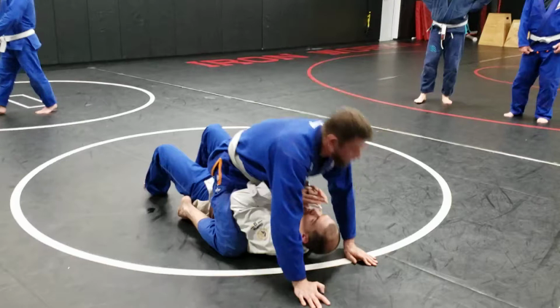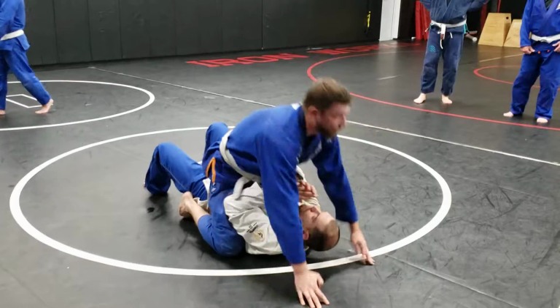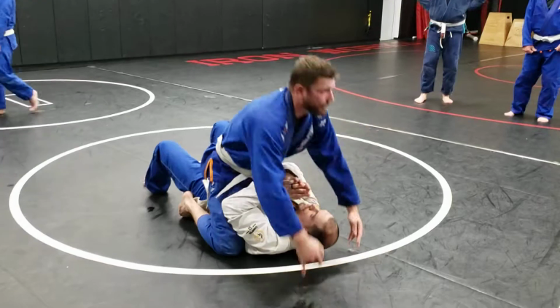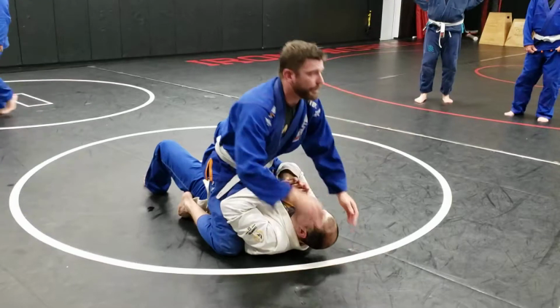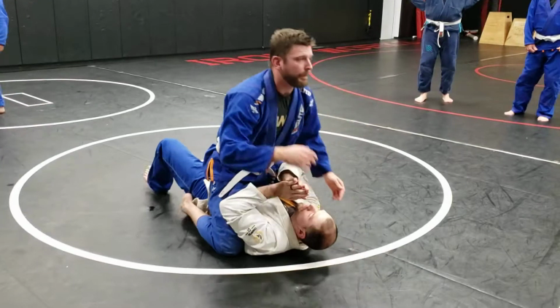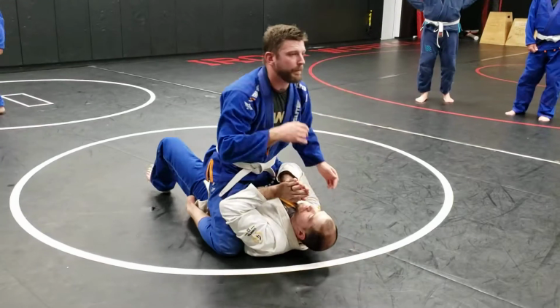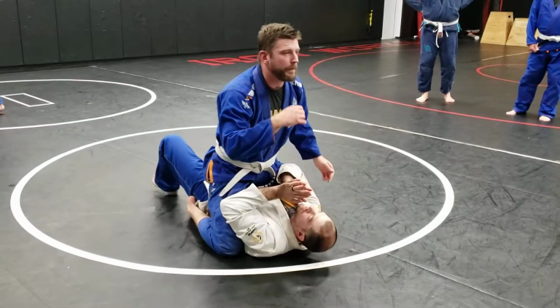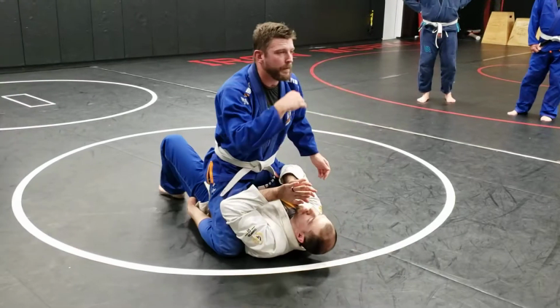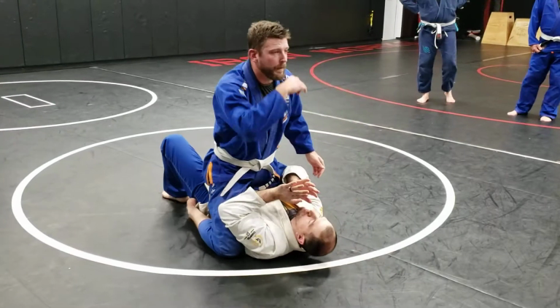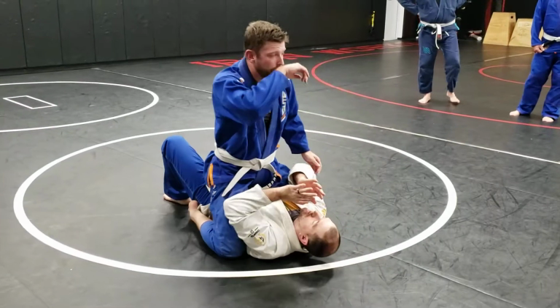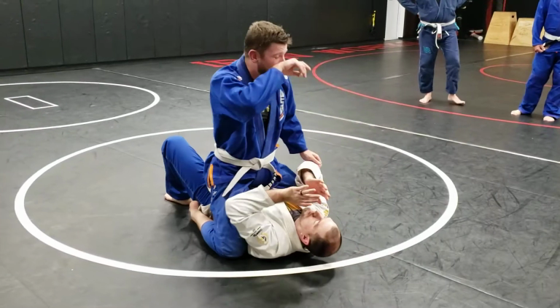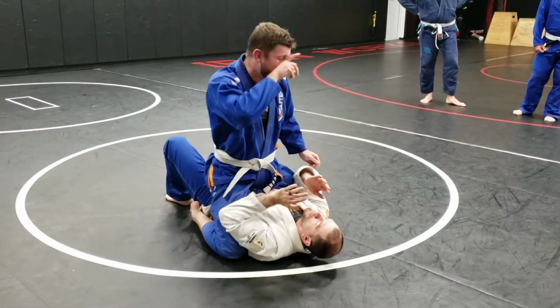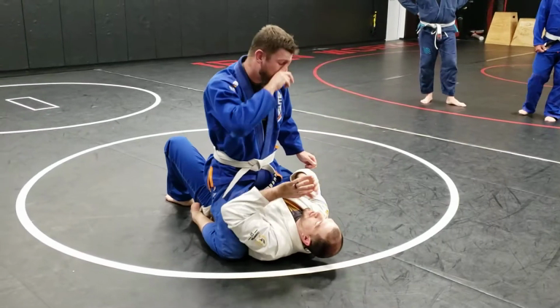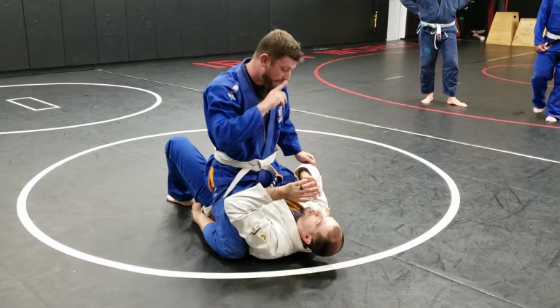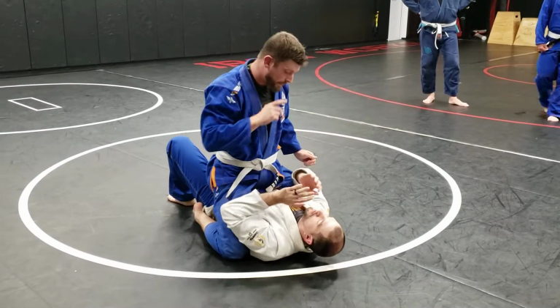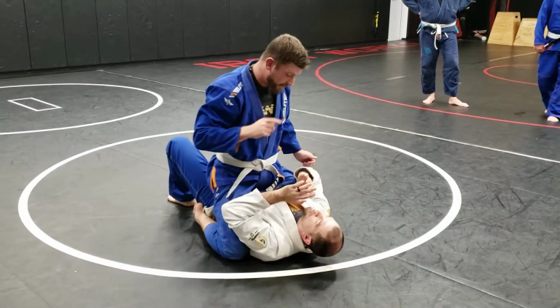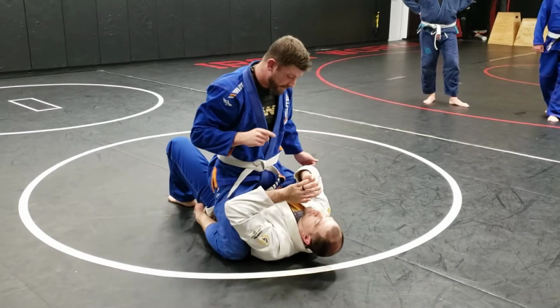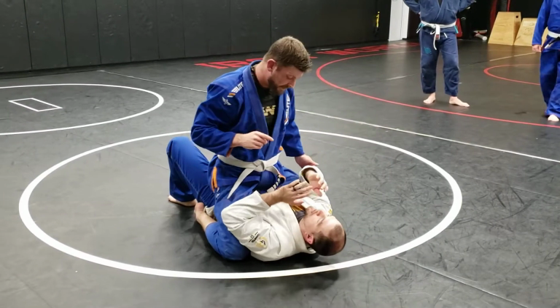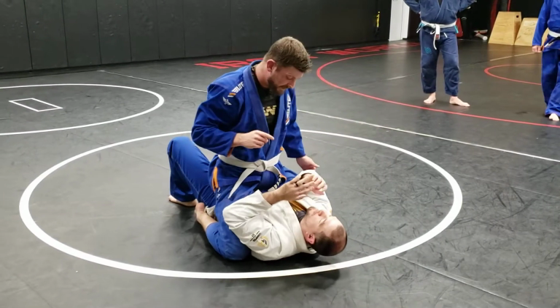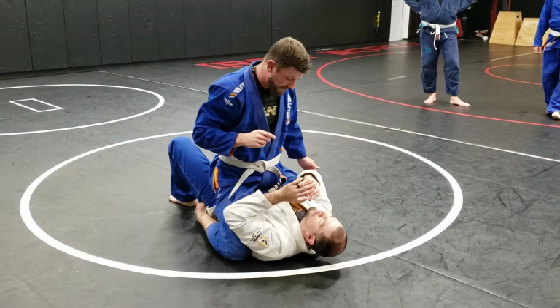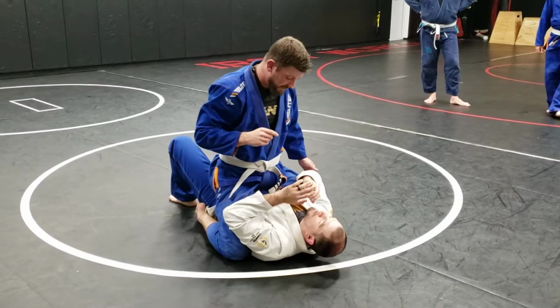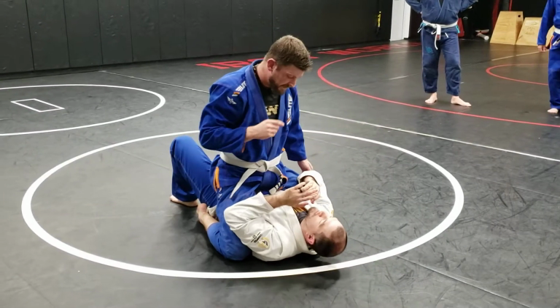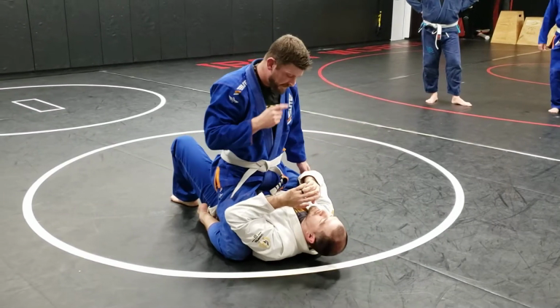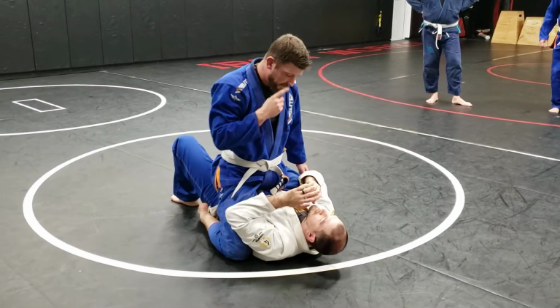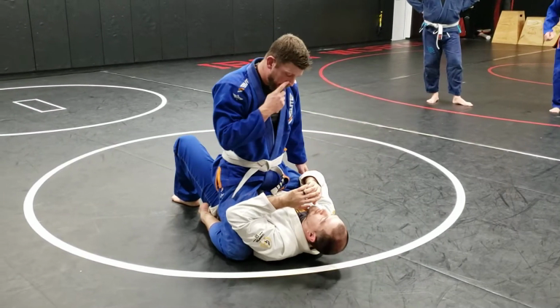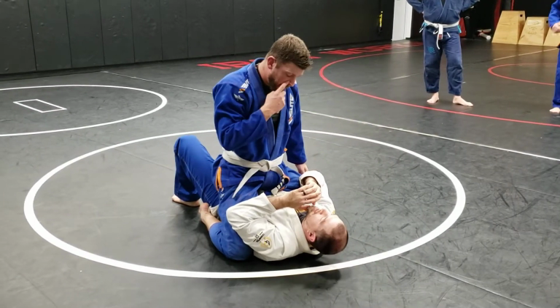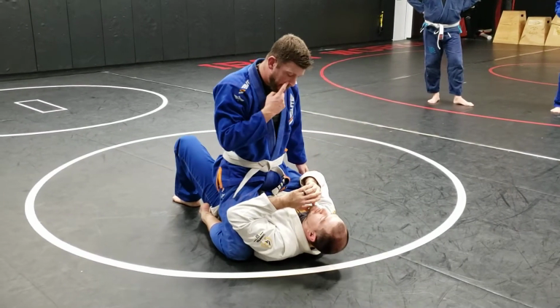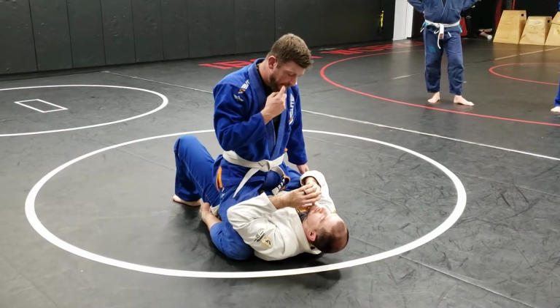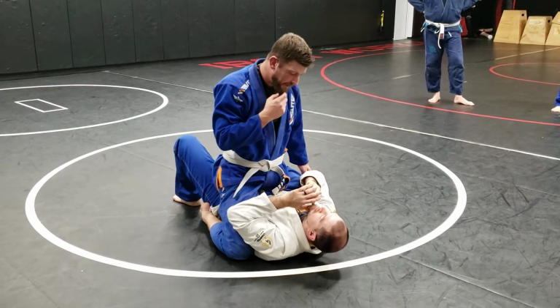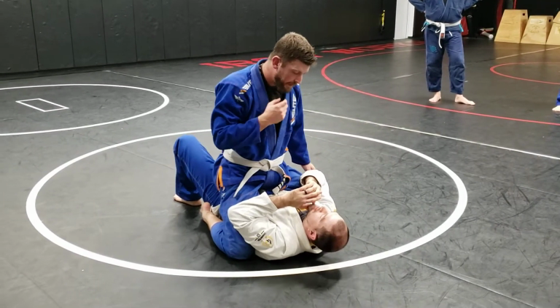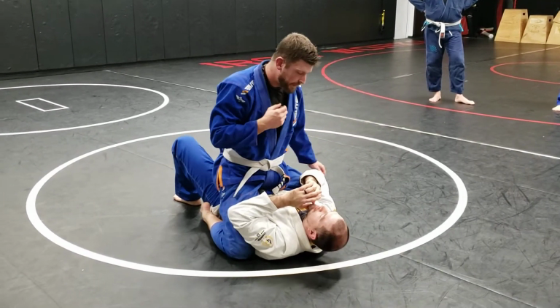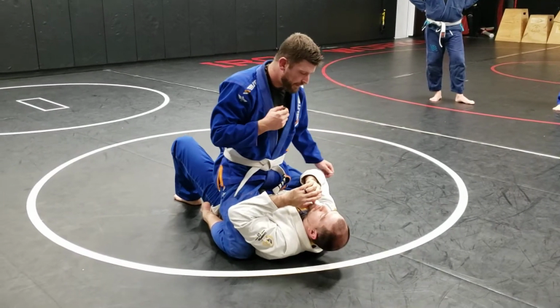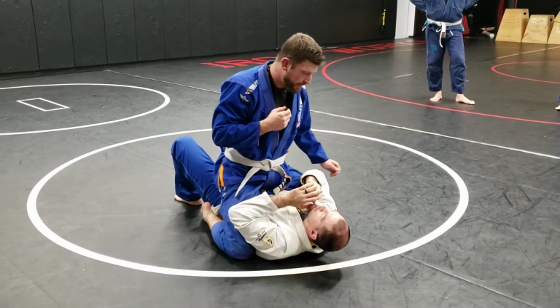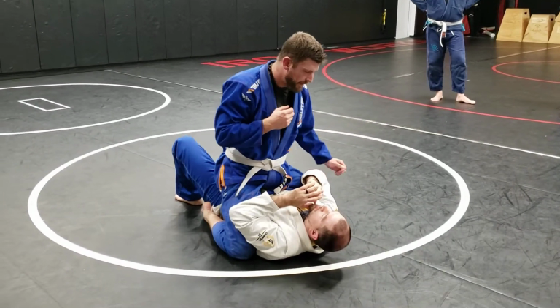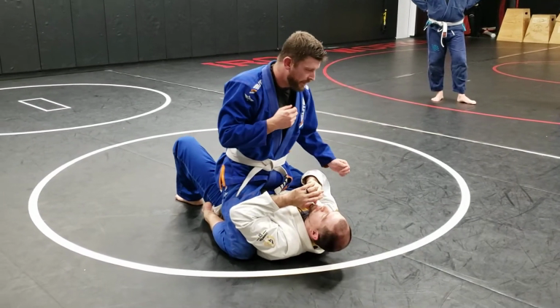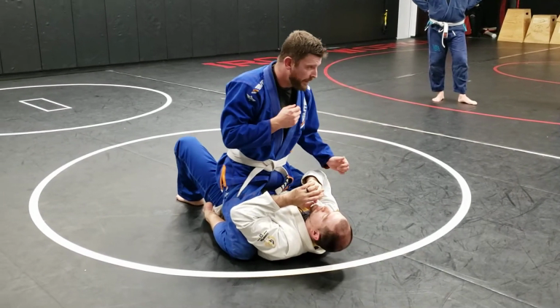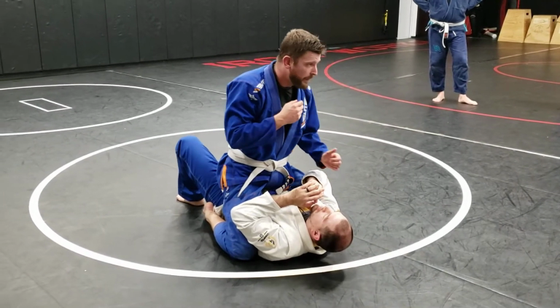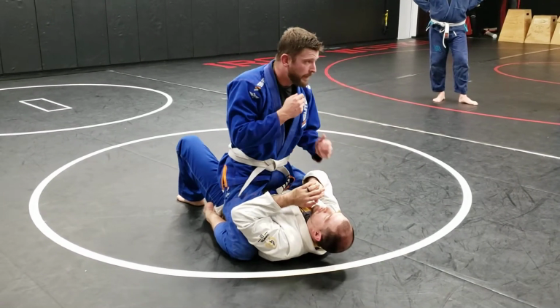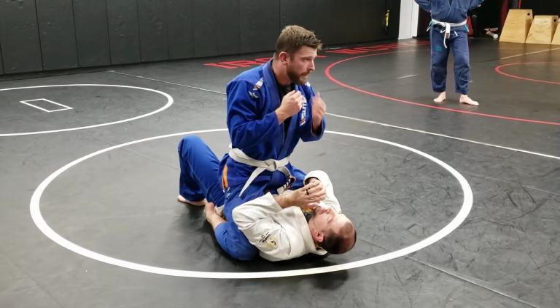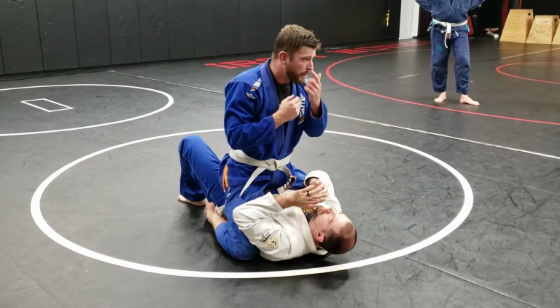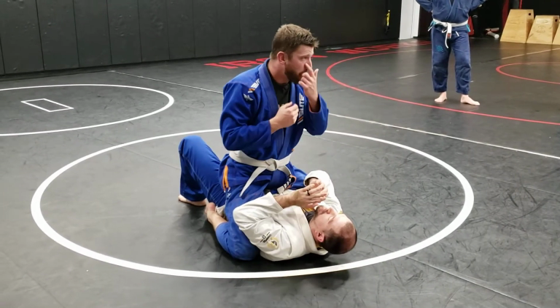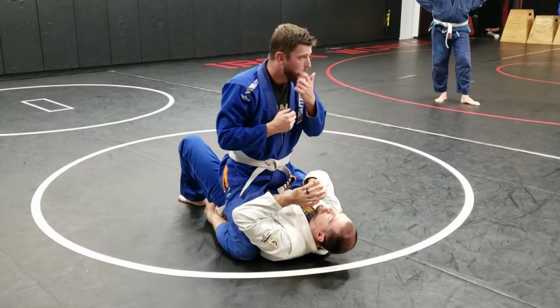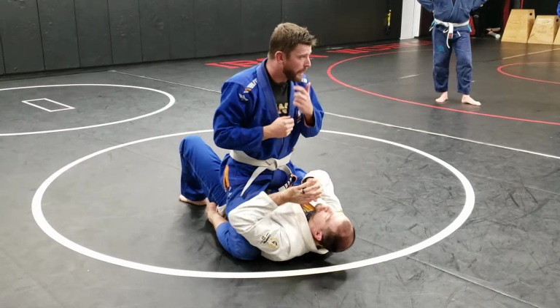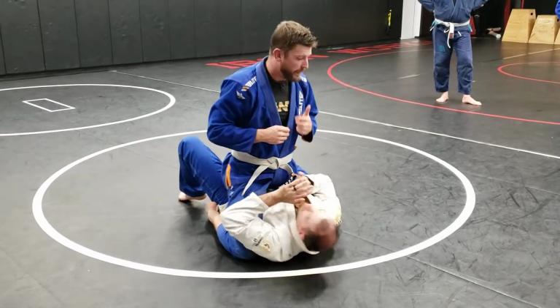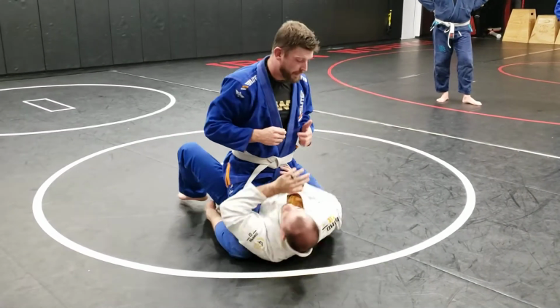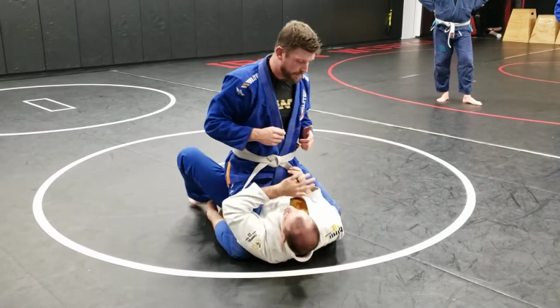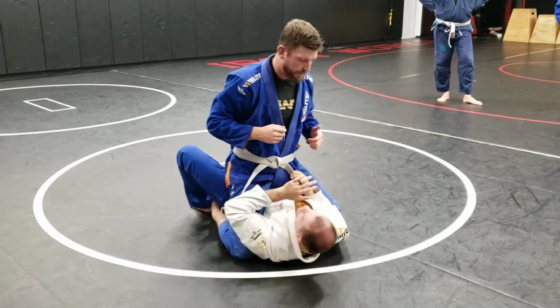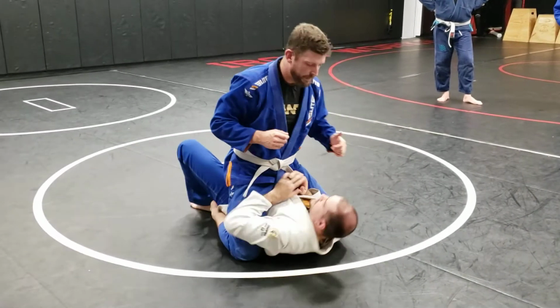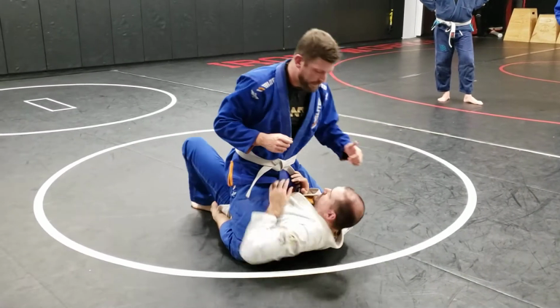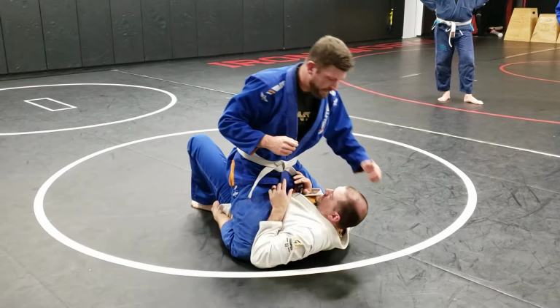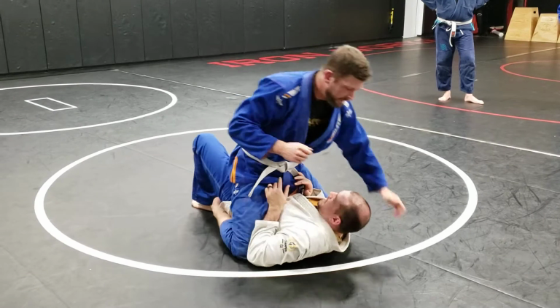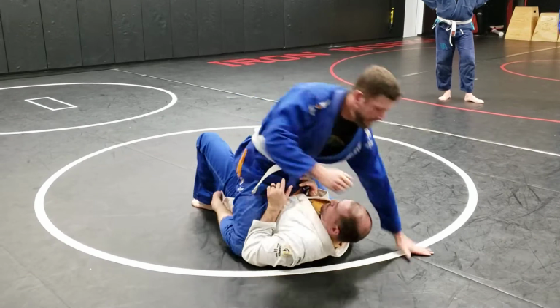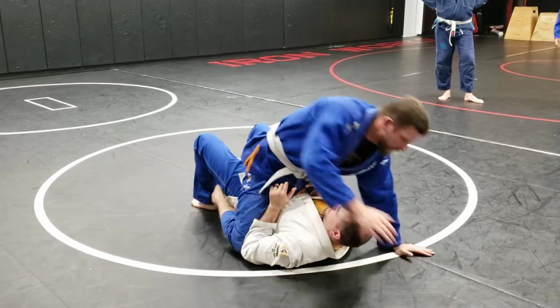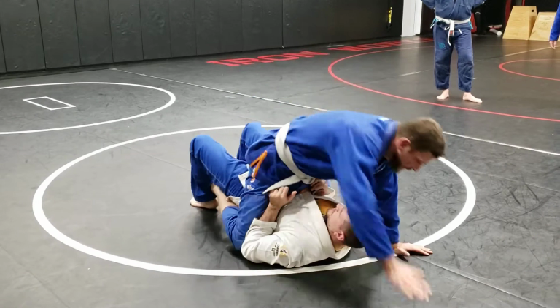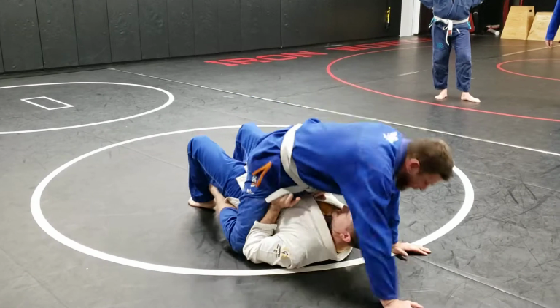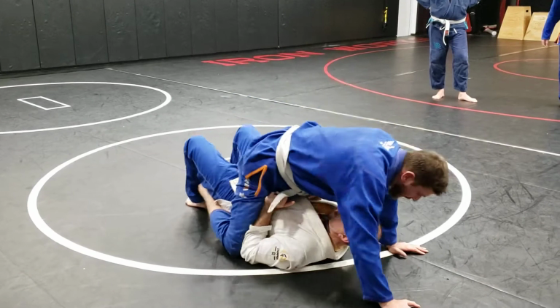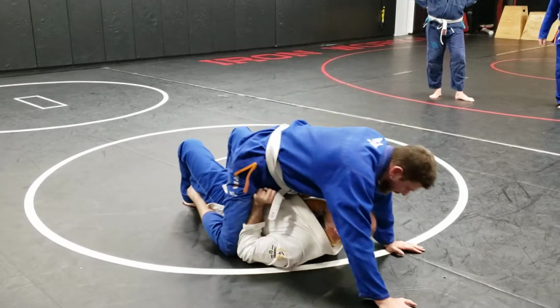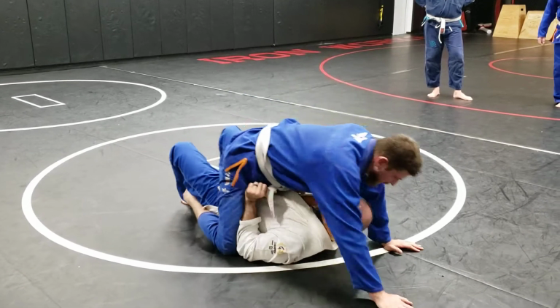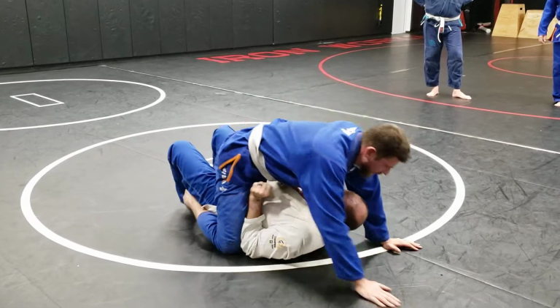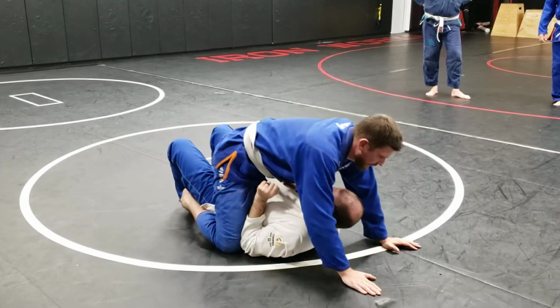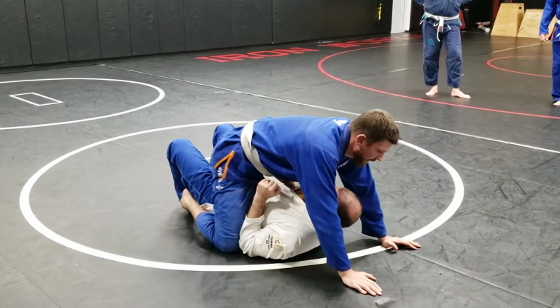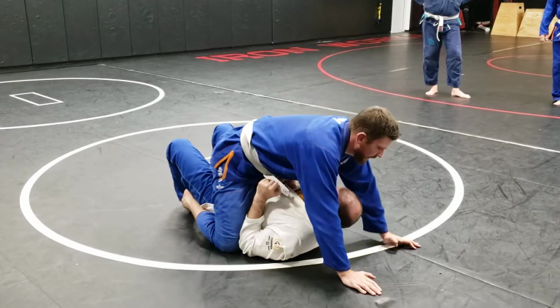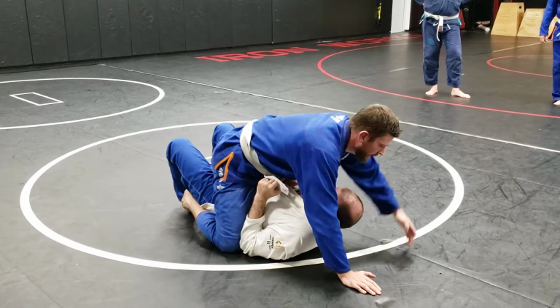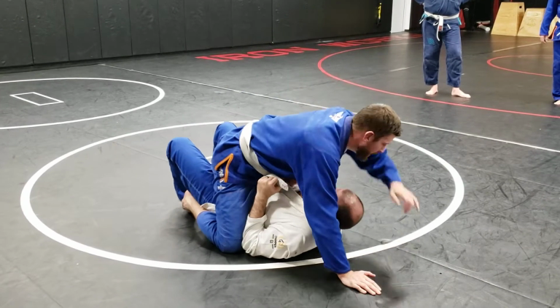Normal mount escape, right? If my elbows are above his legs, it's not going to work. I need to get my elbows at the top of his knees, alright?